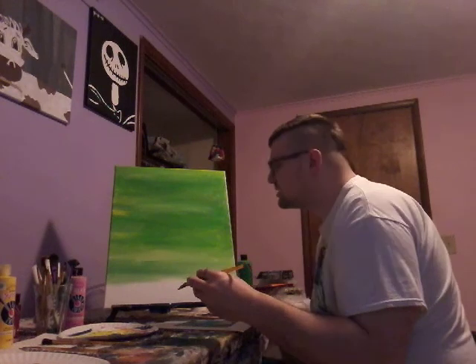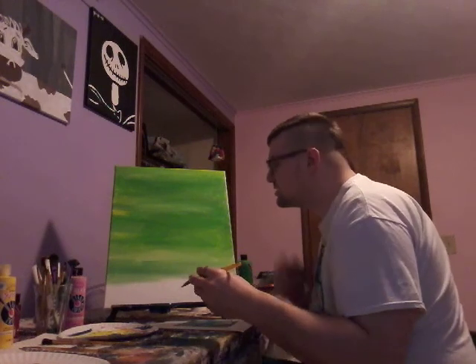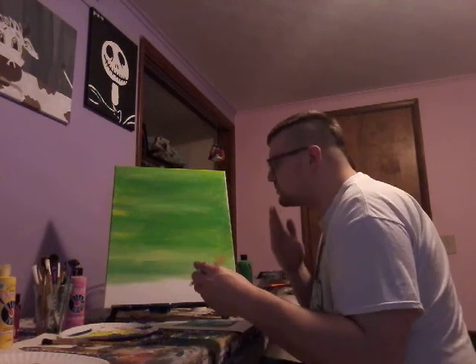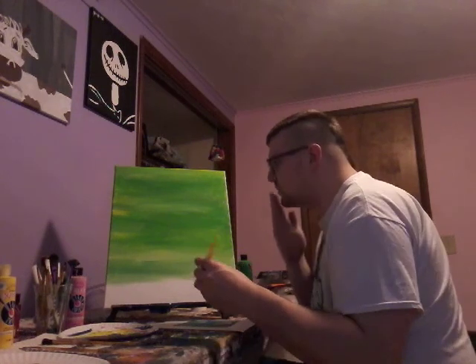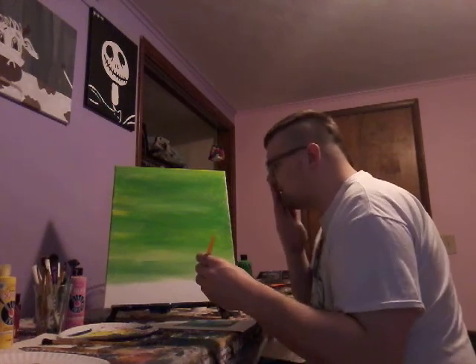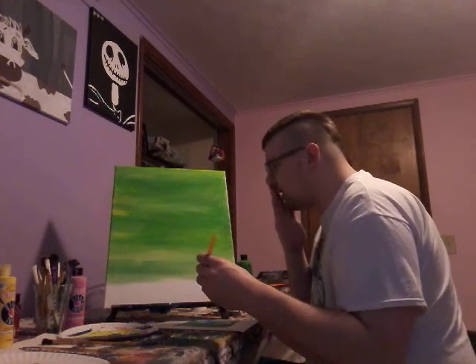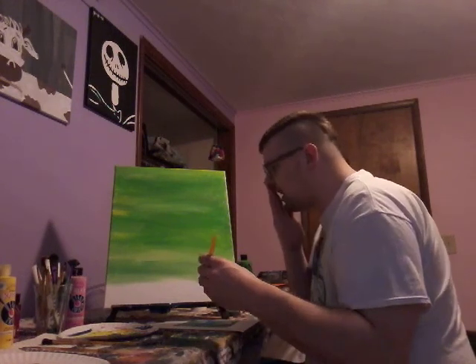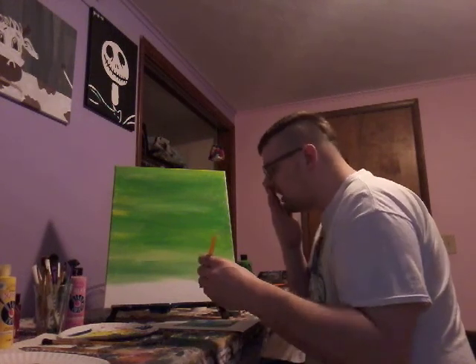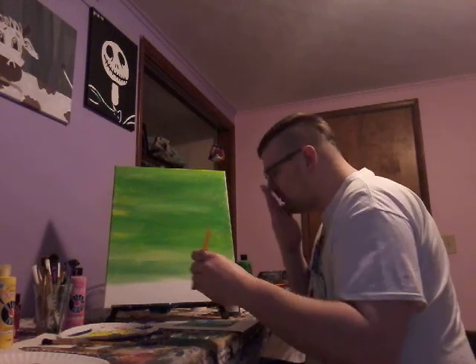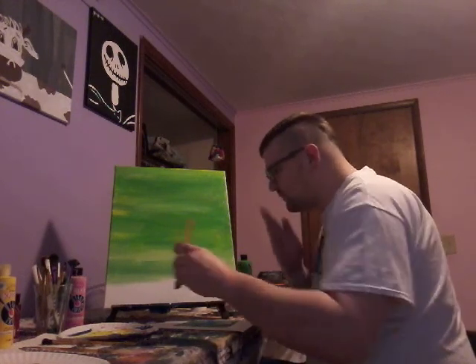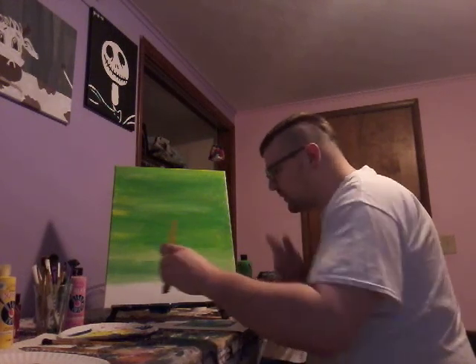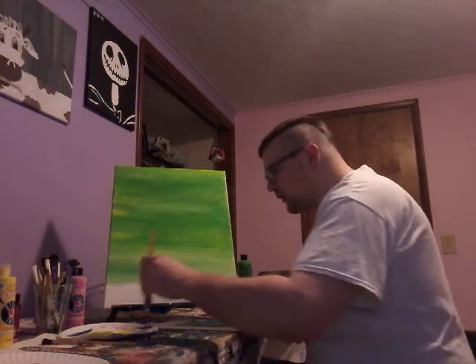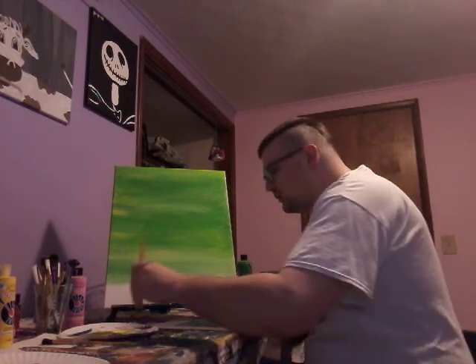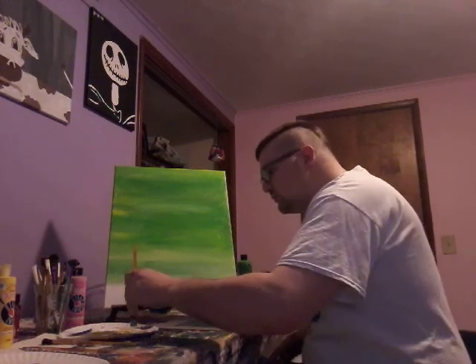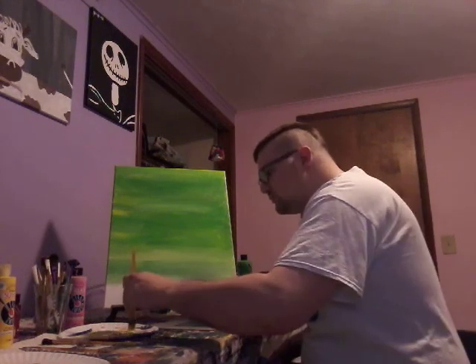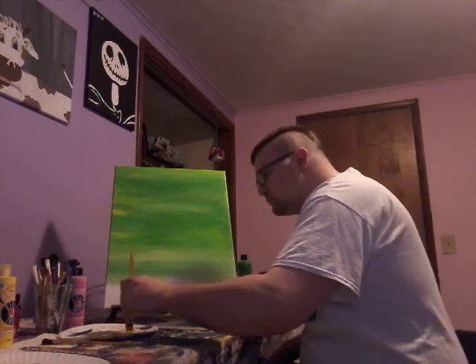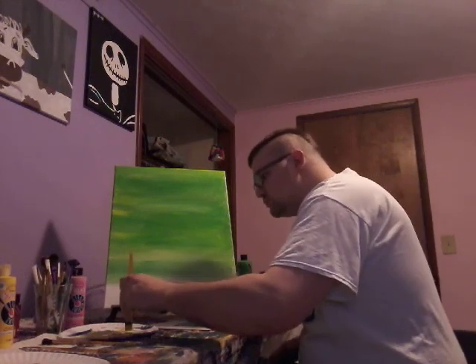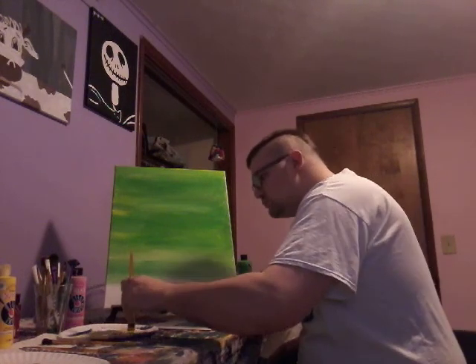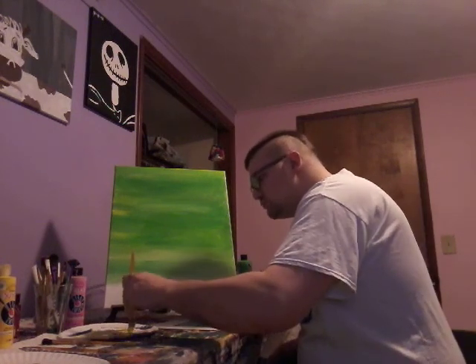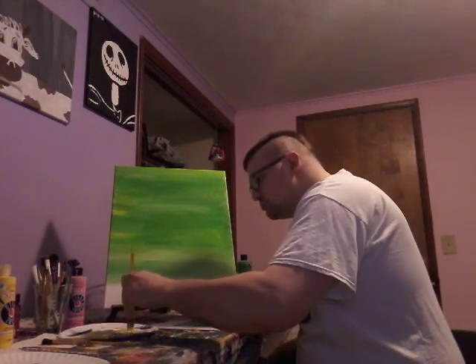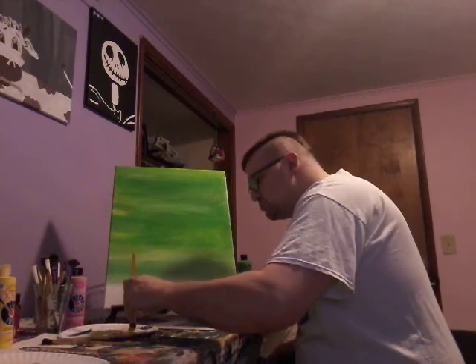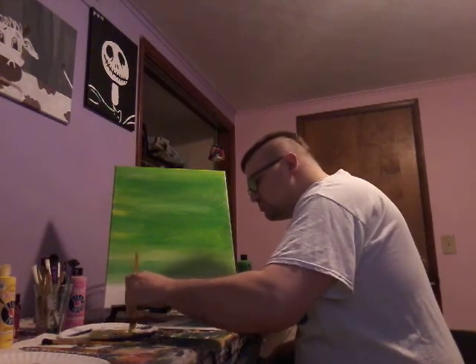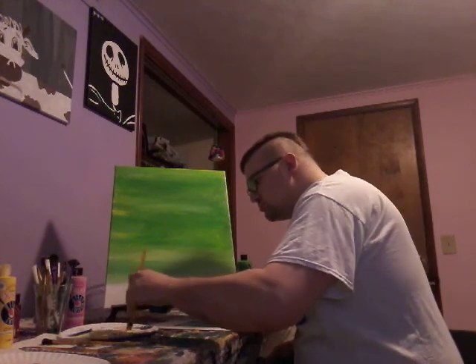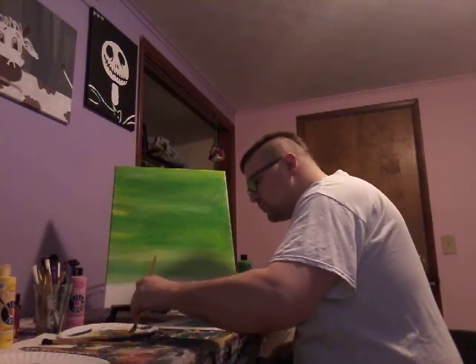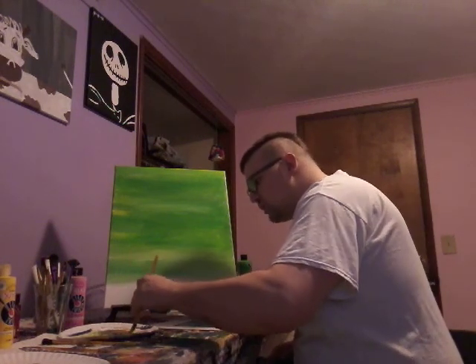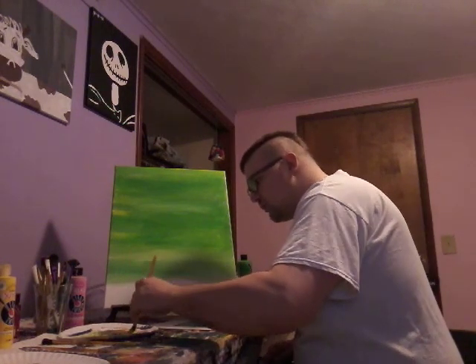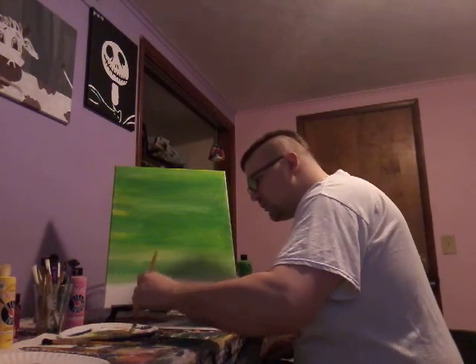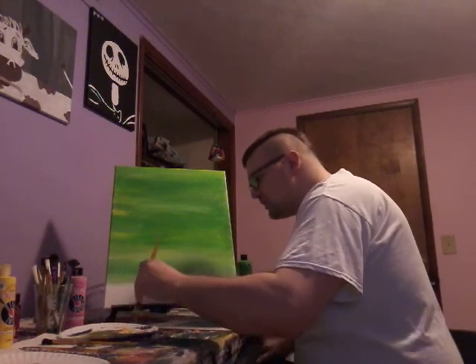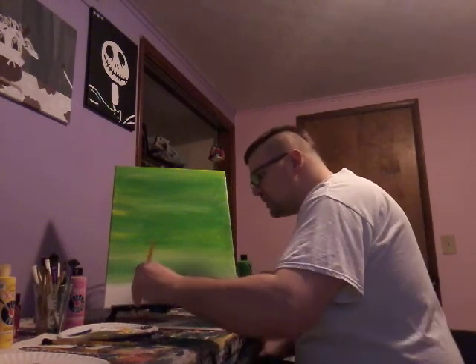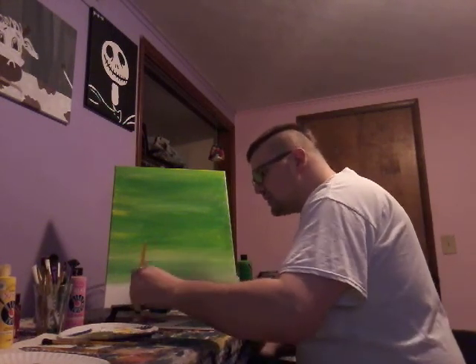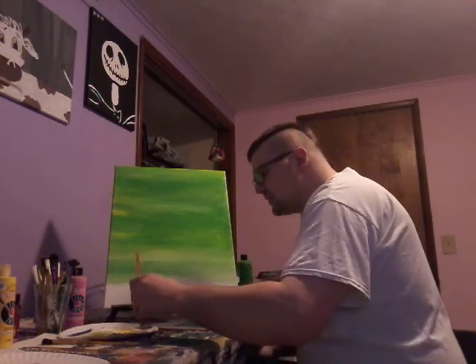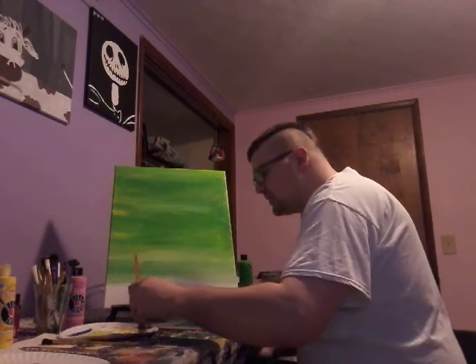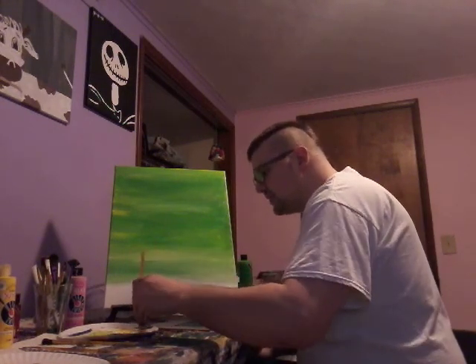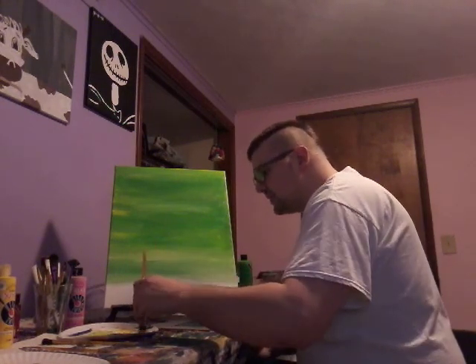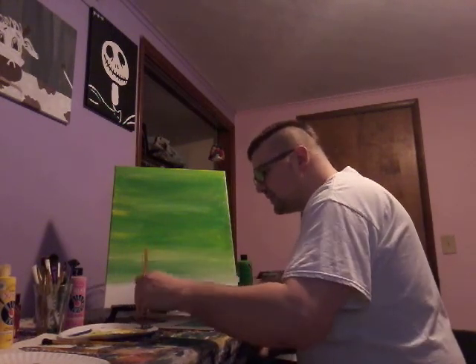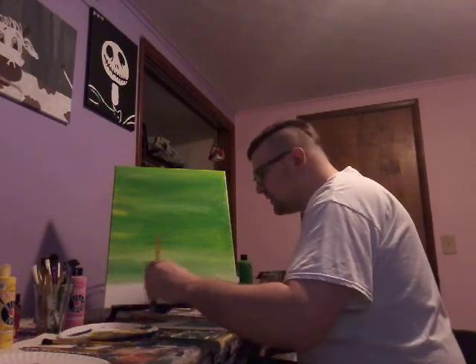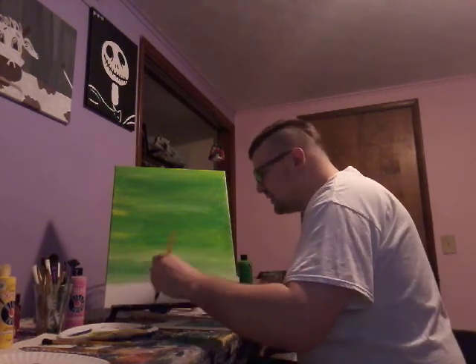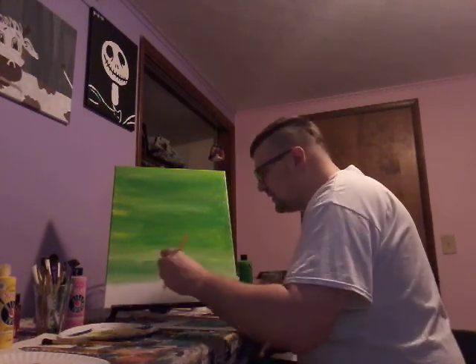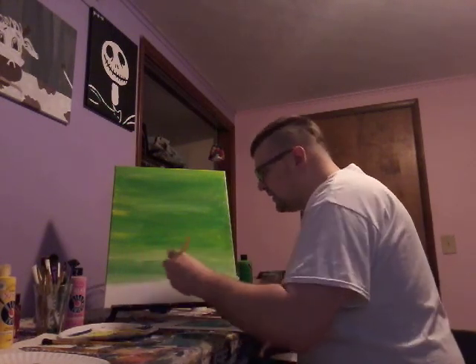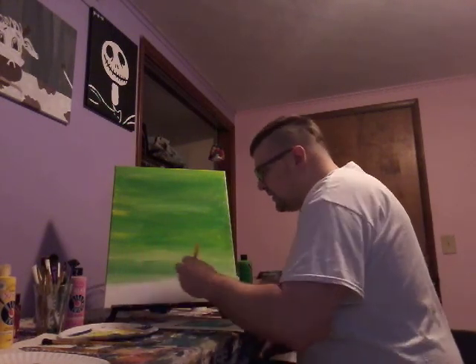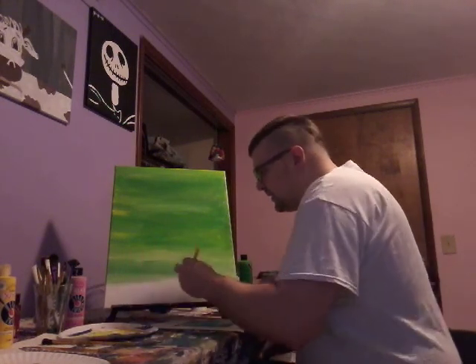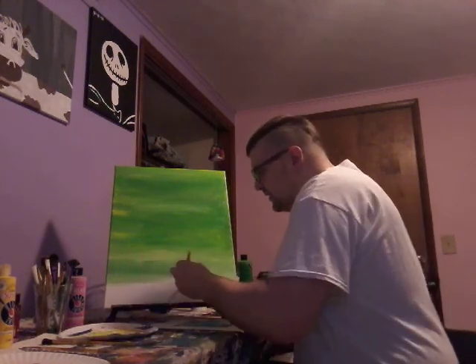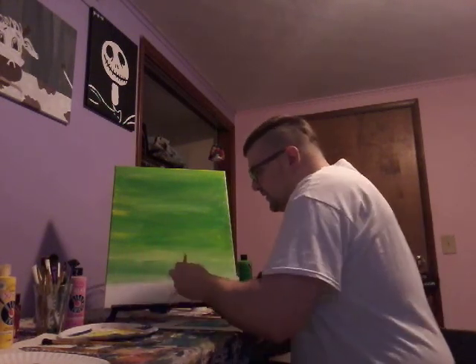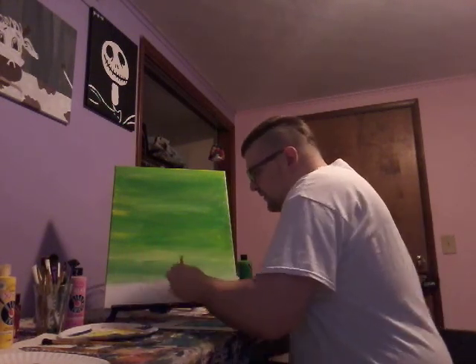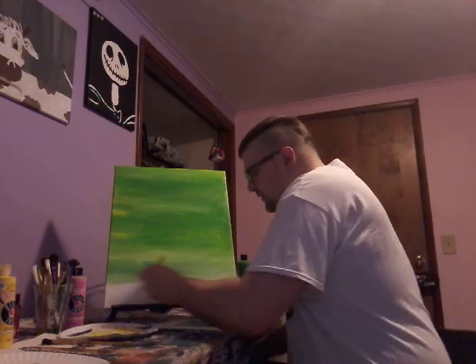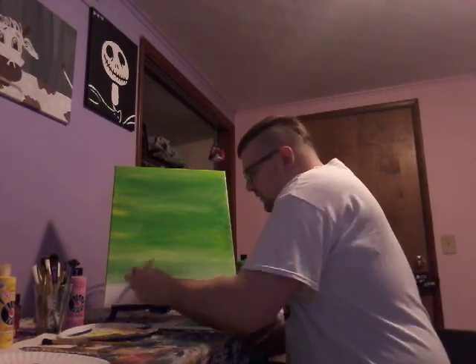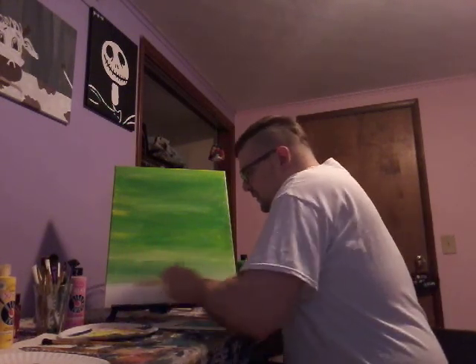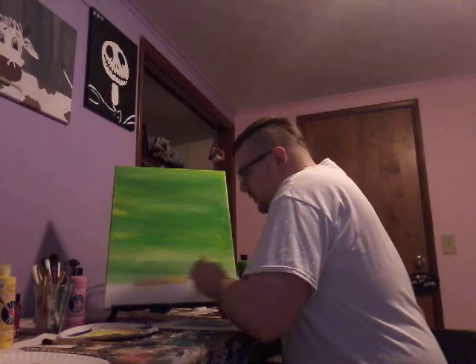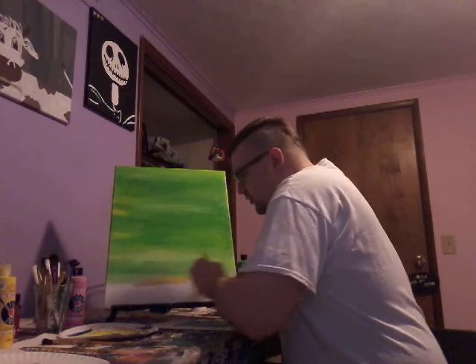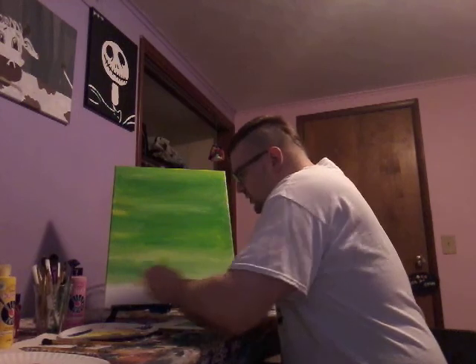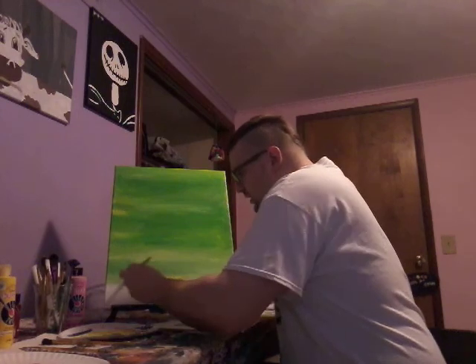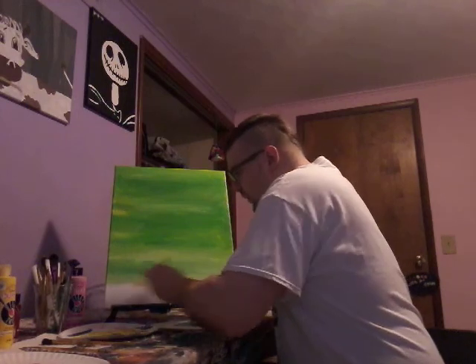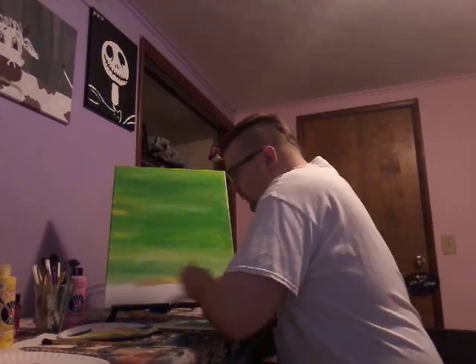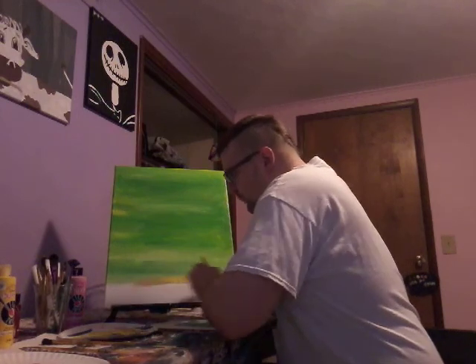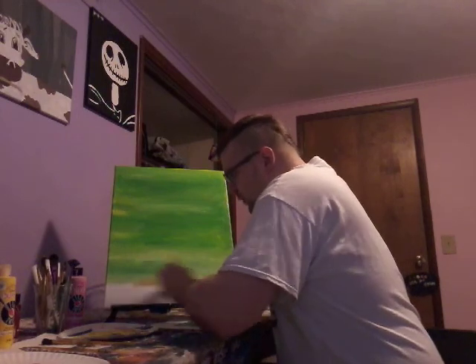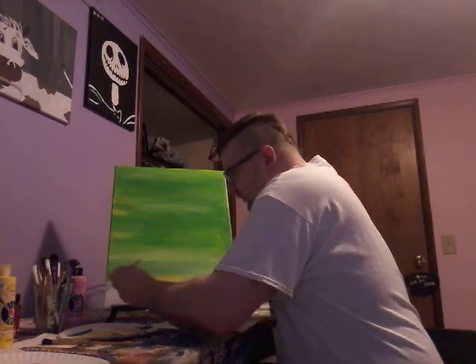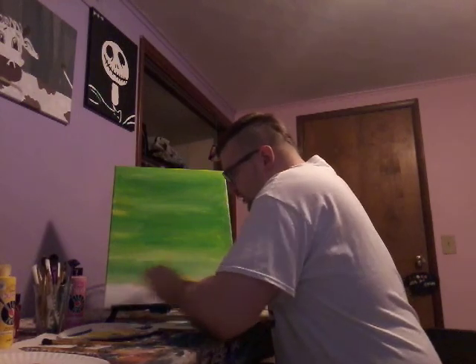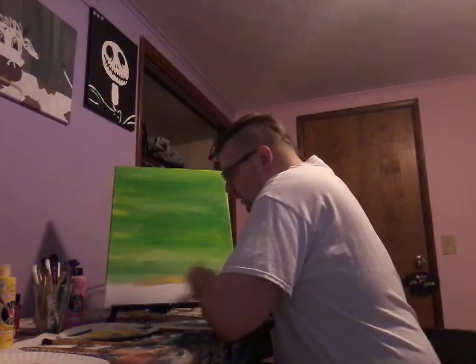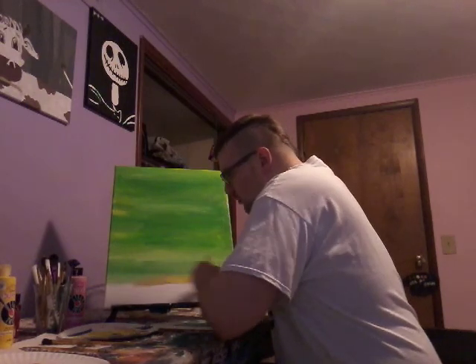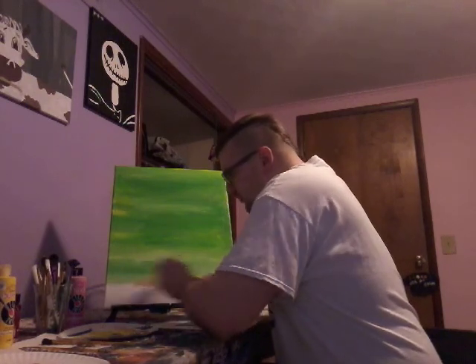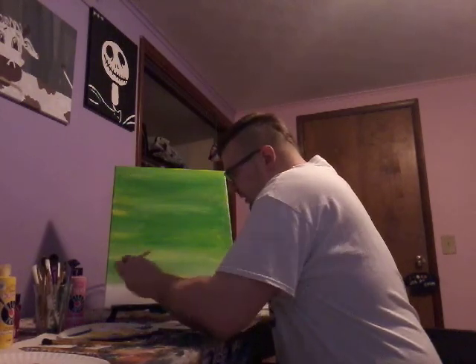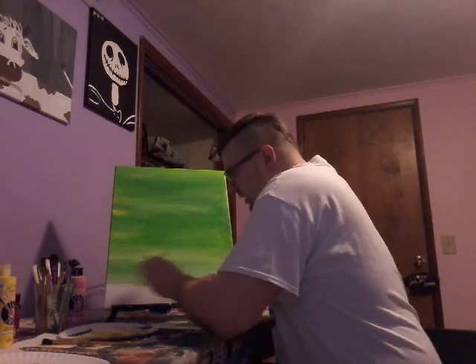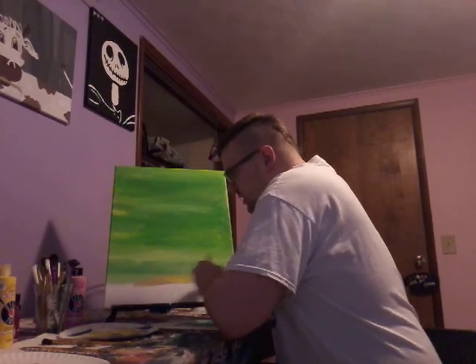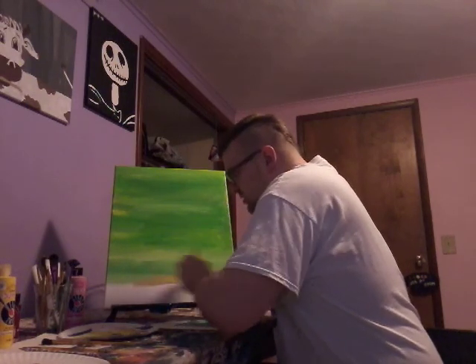Let's try yellow with it — look how beautiful, oh my gosh!